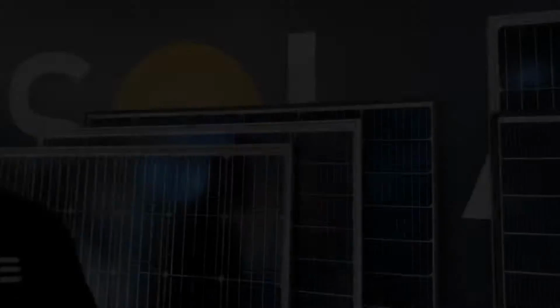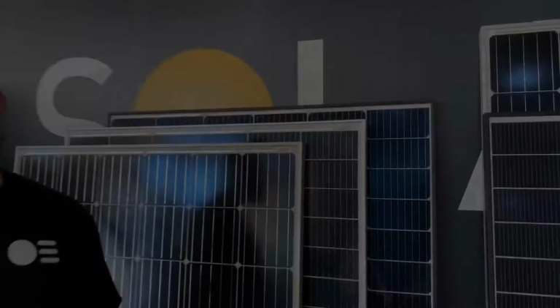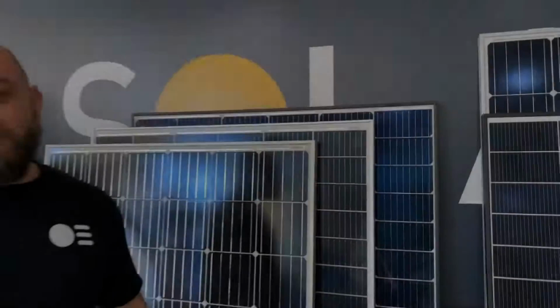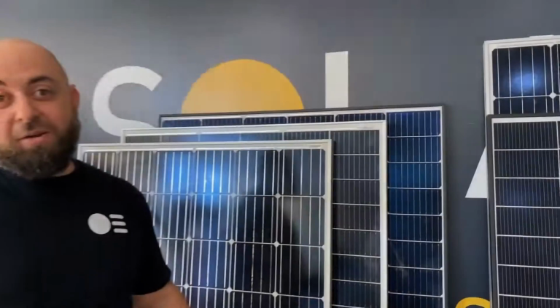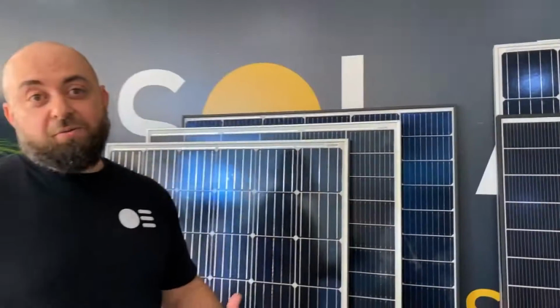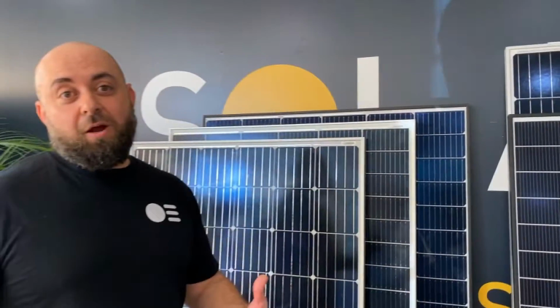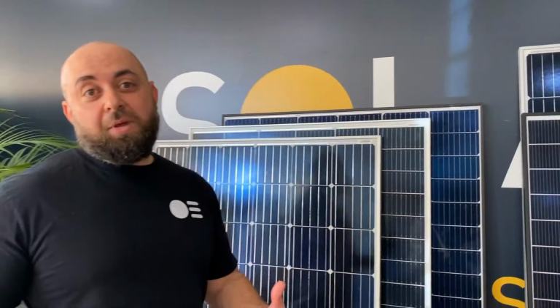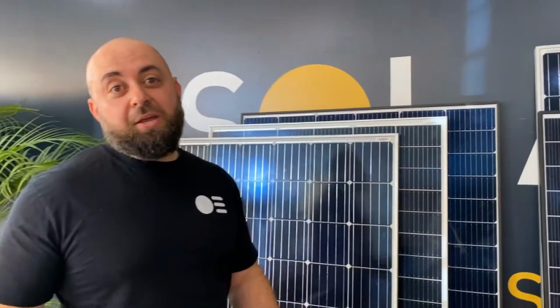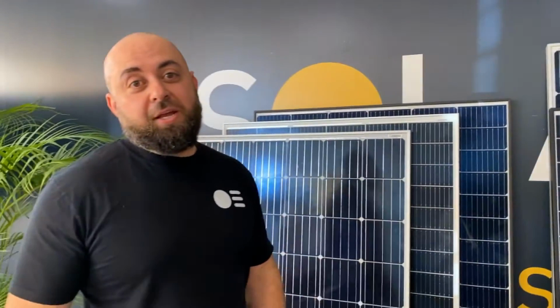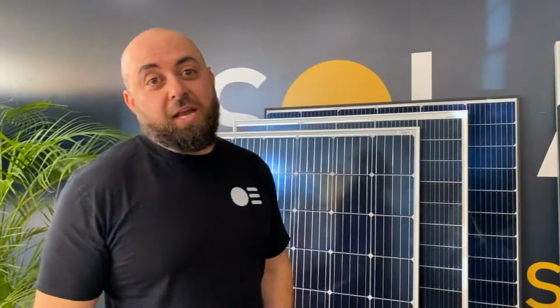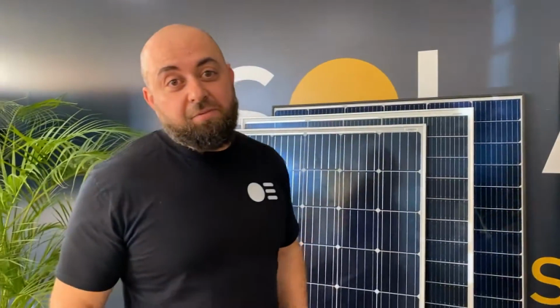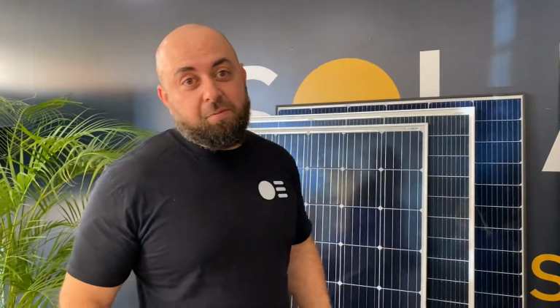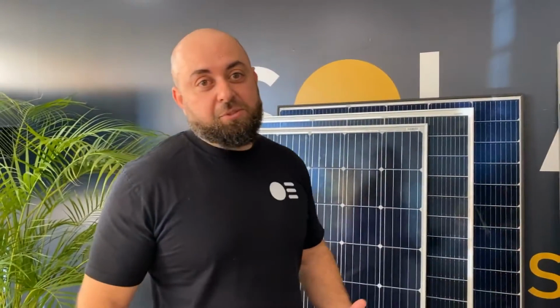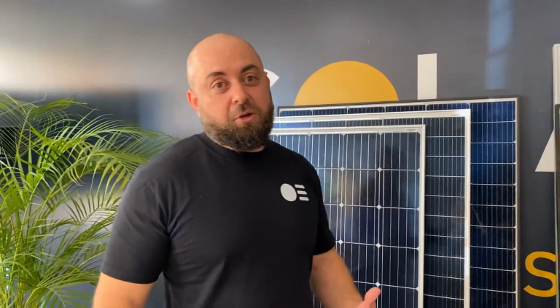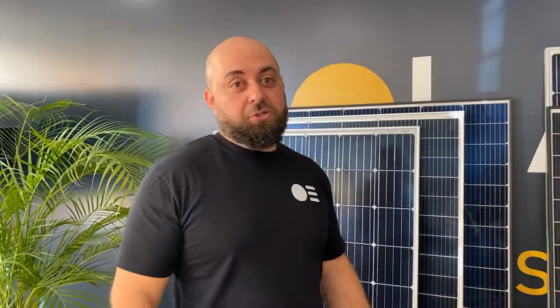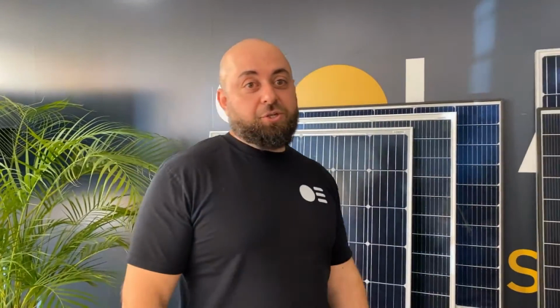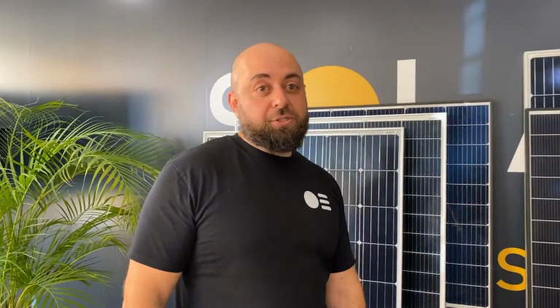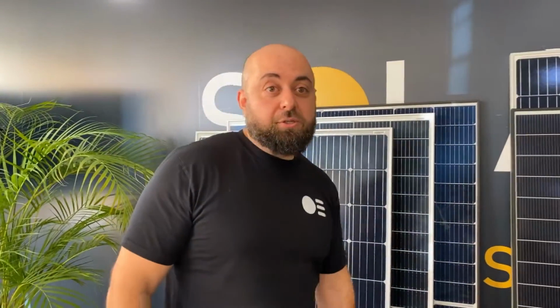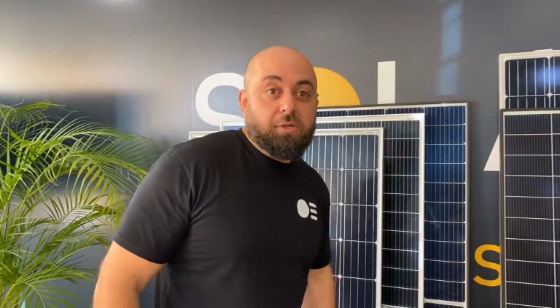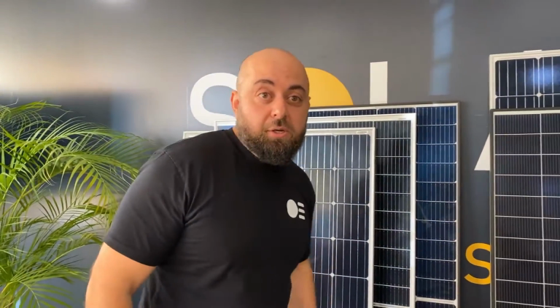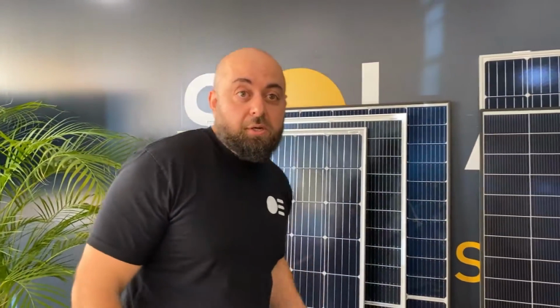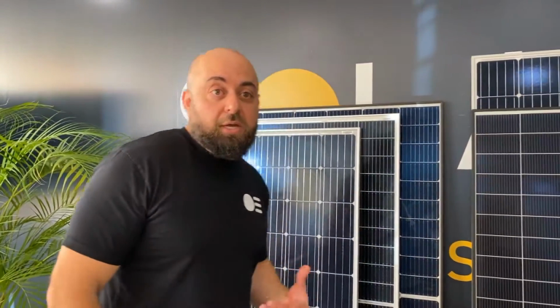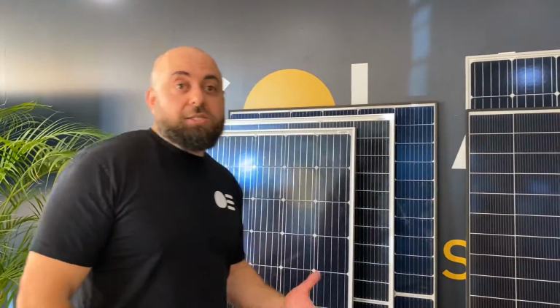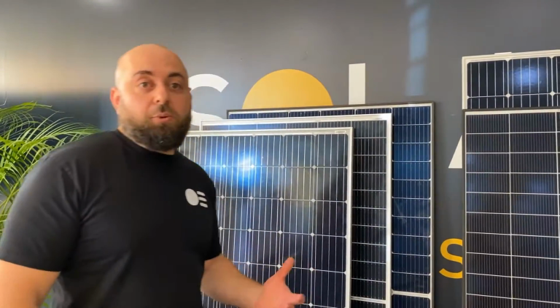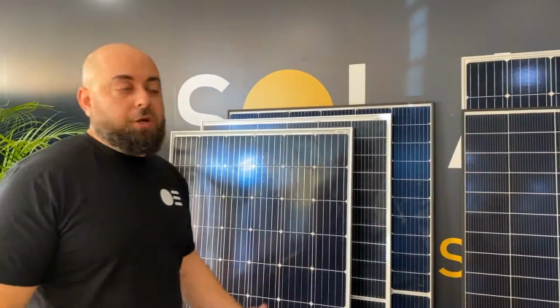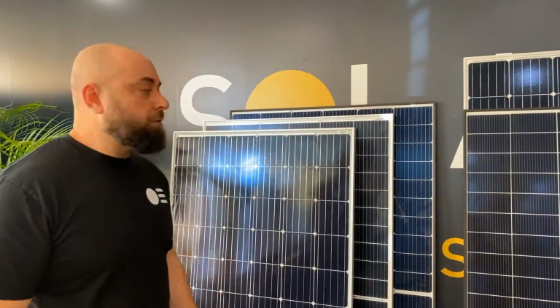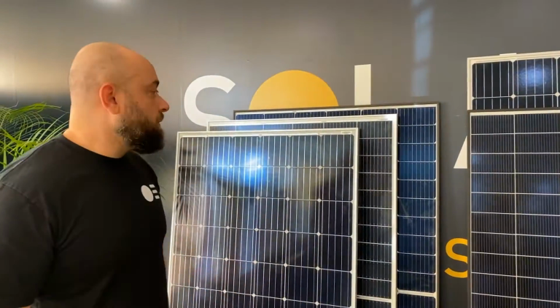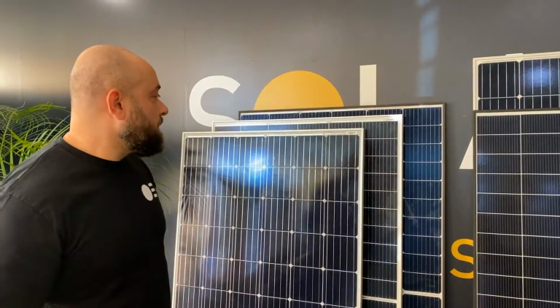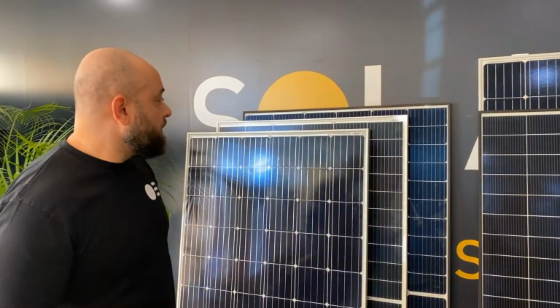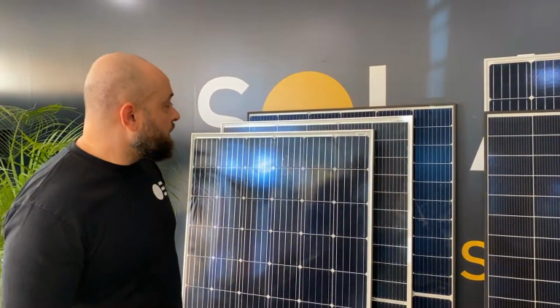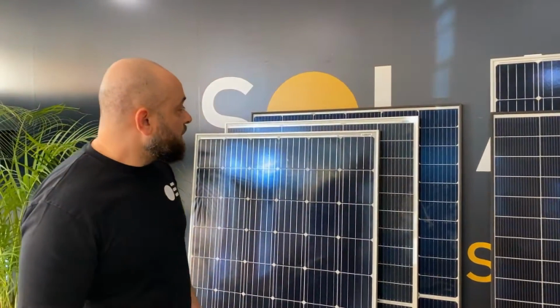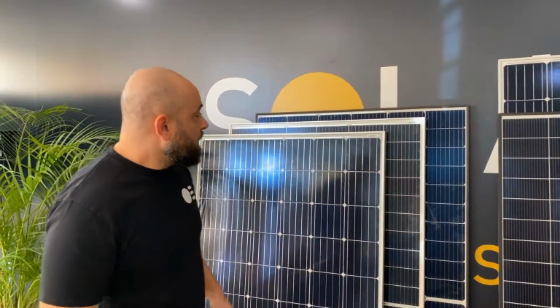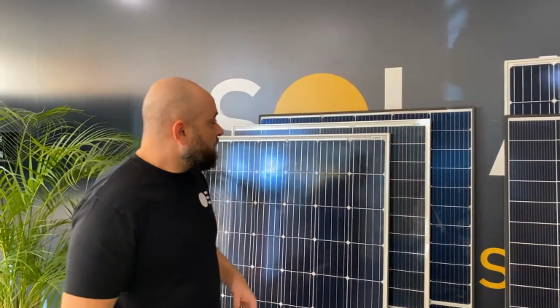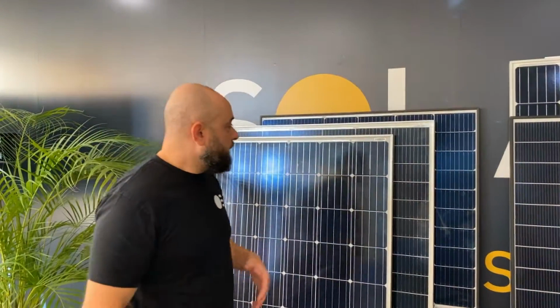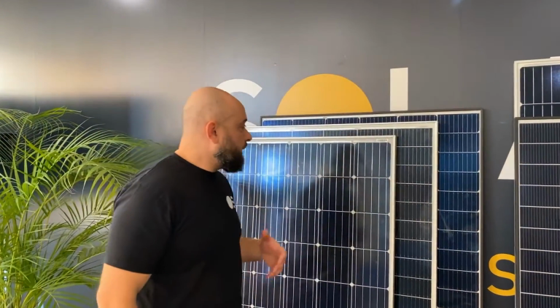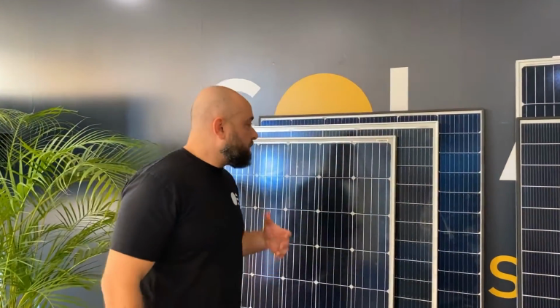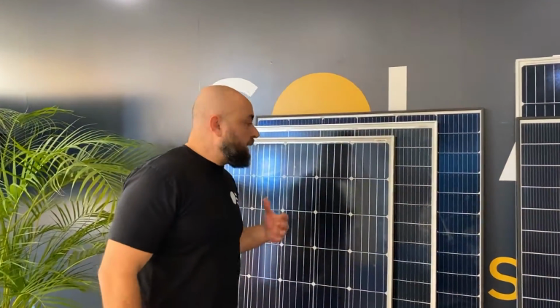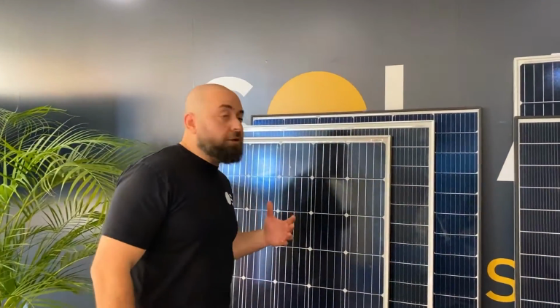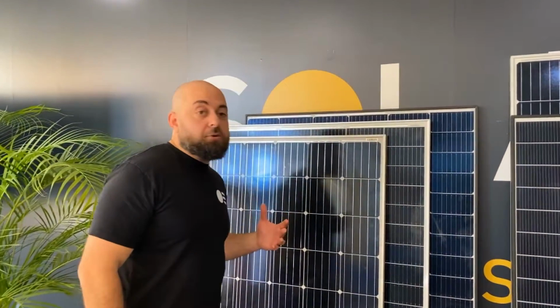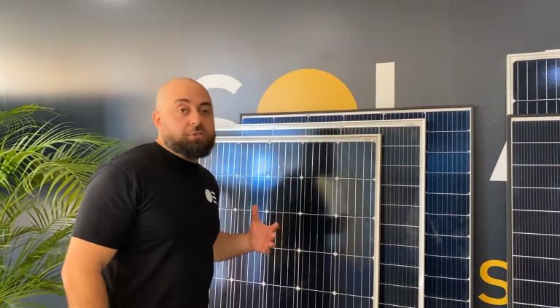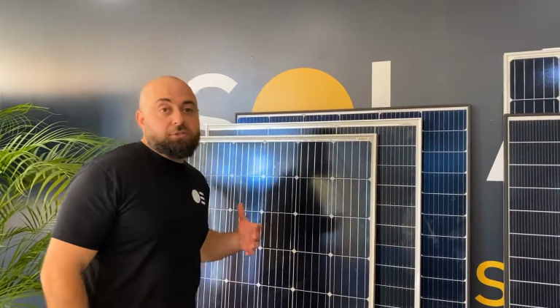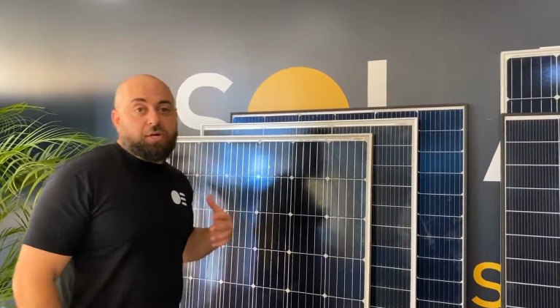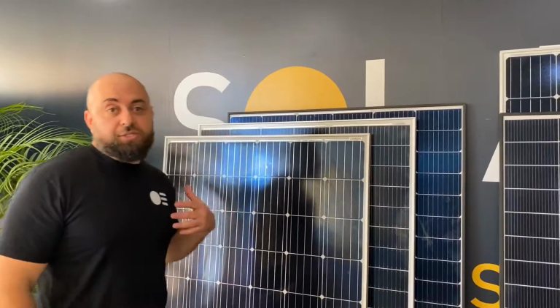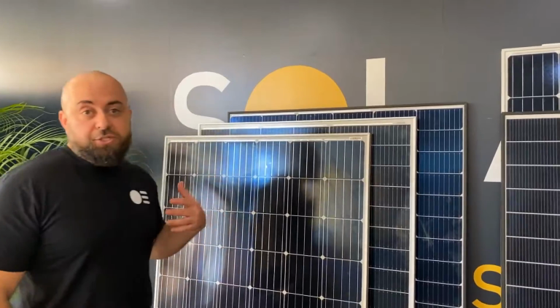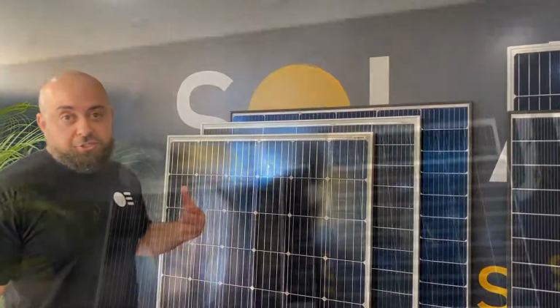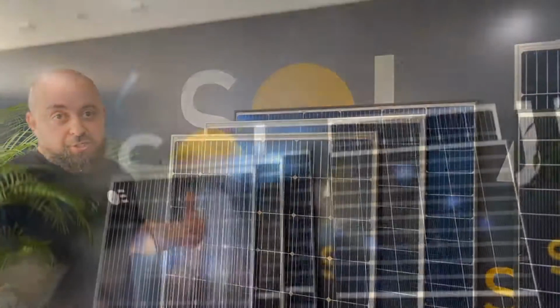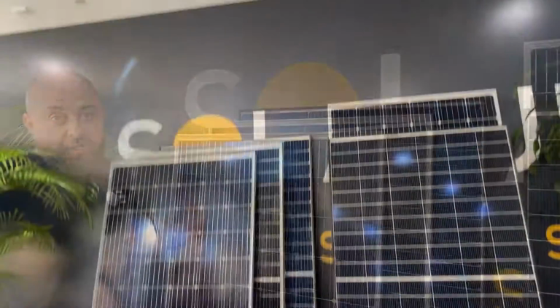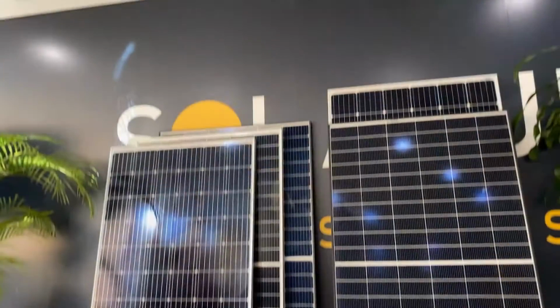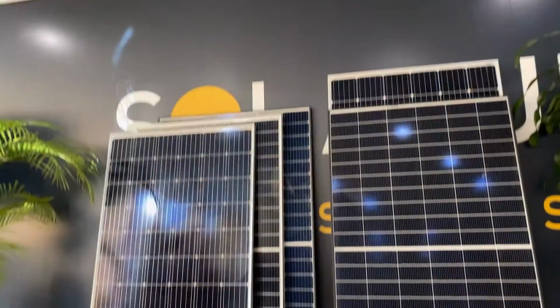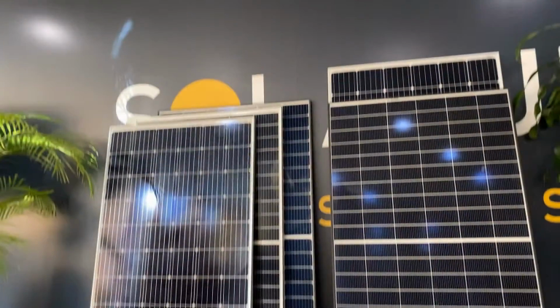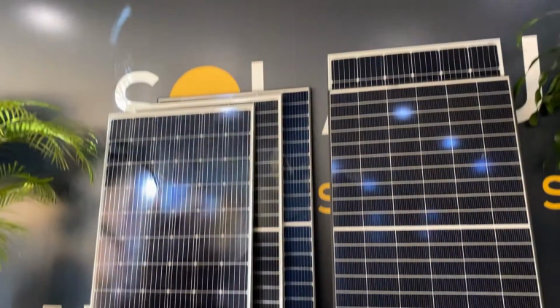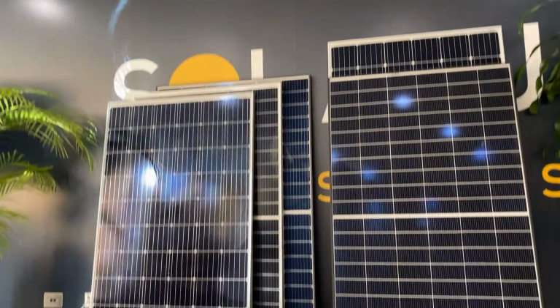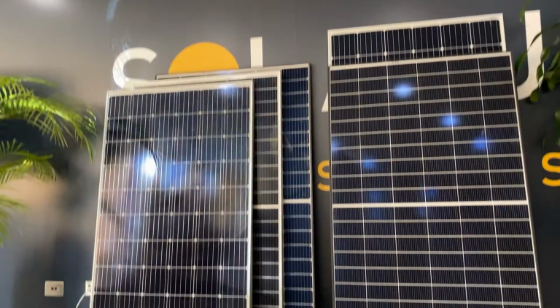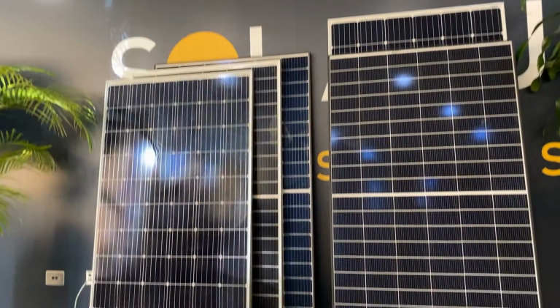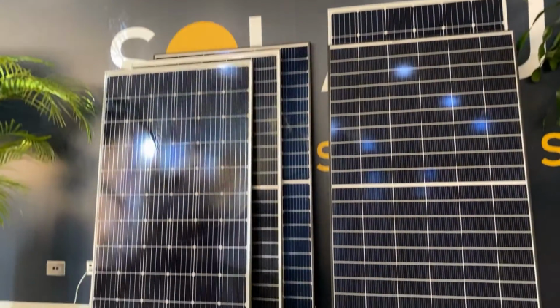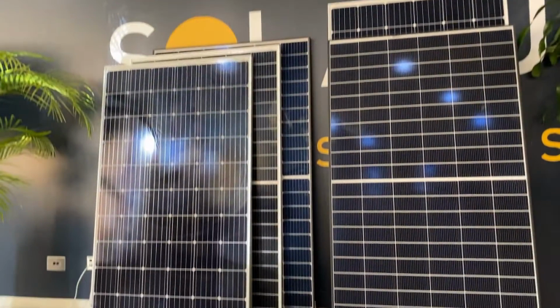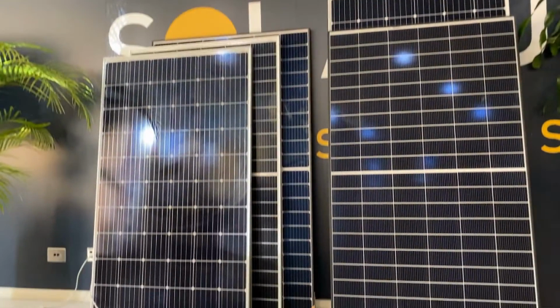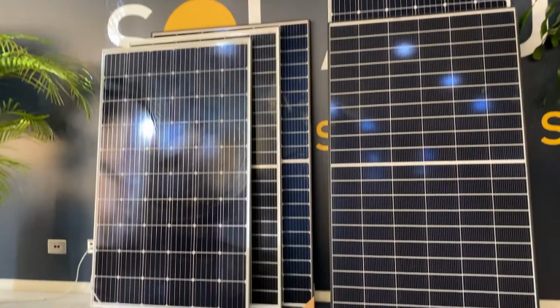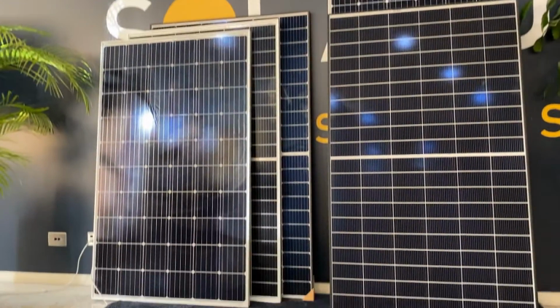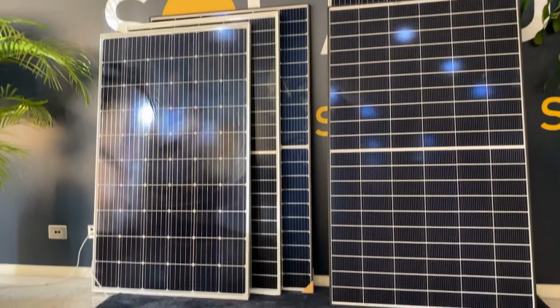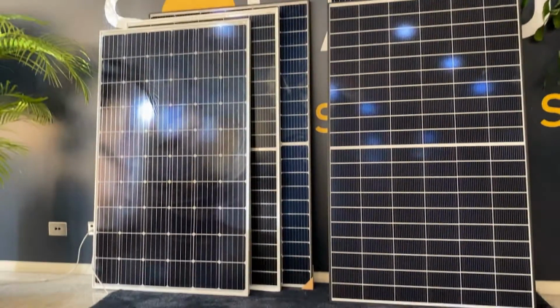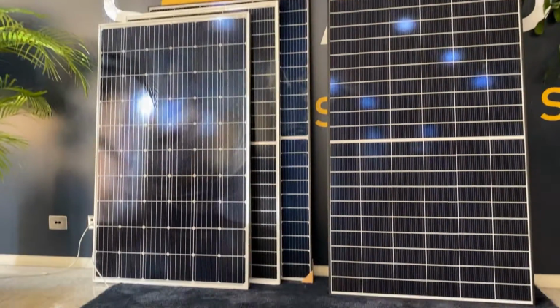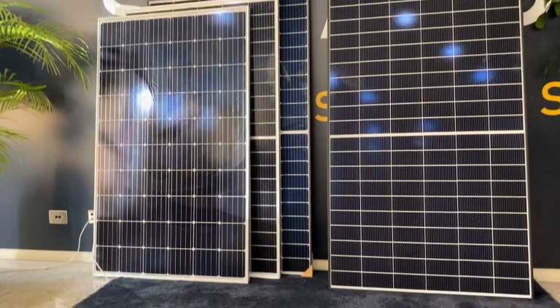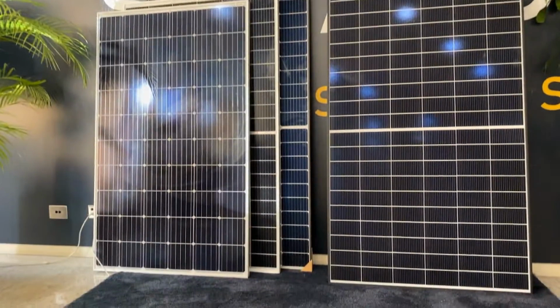Rami here again from SolarJuice. Here's a quick overview regarding panels transitioning to different sizes in the last couple of years.